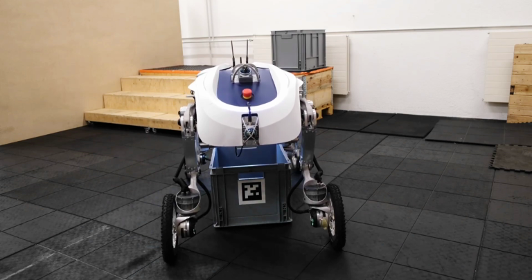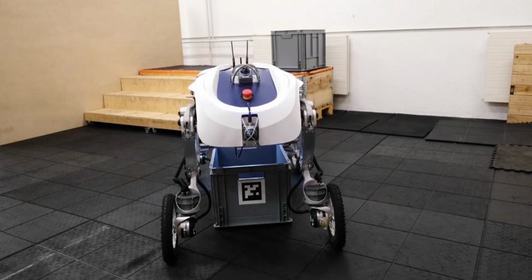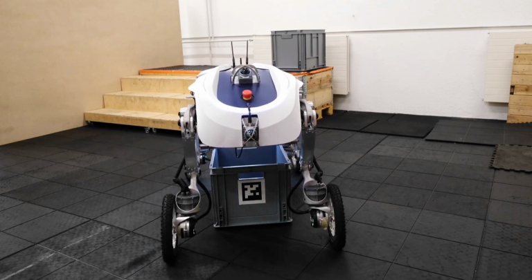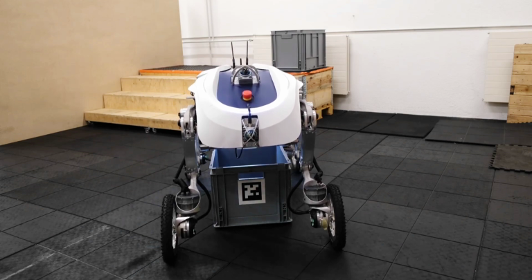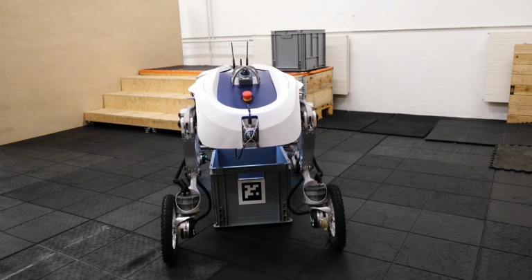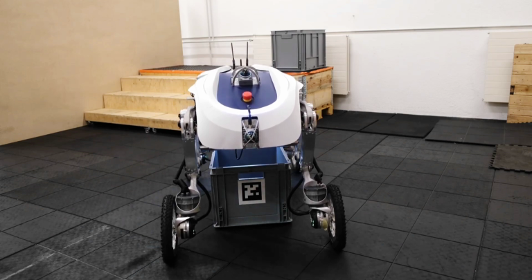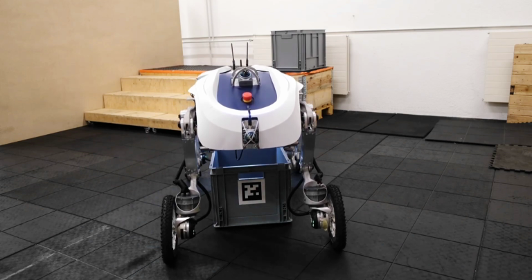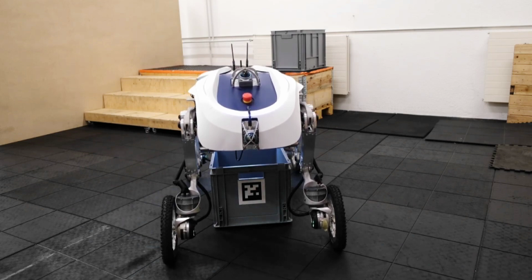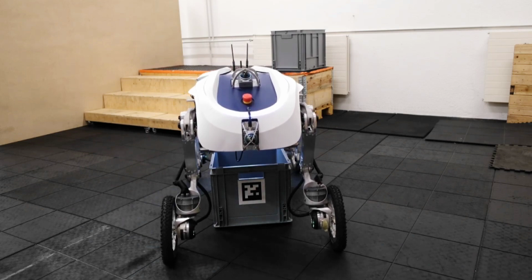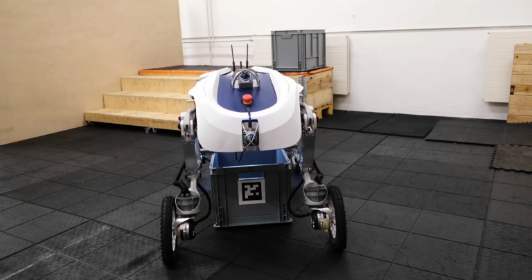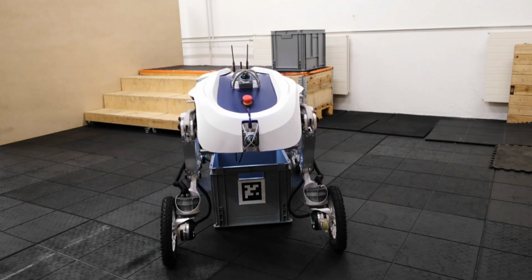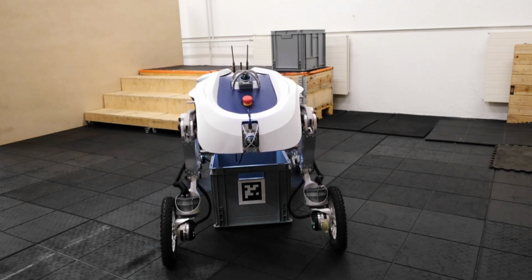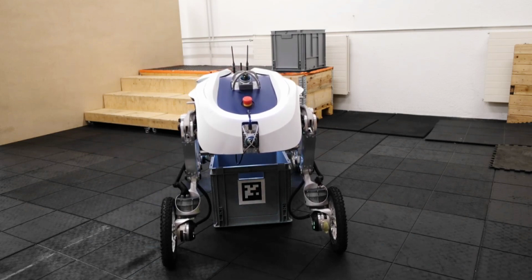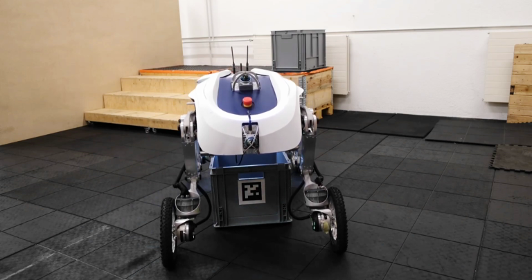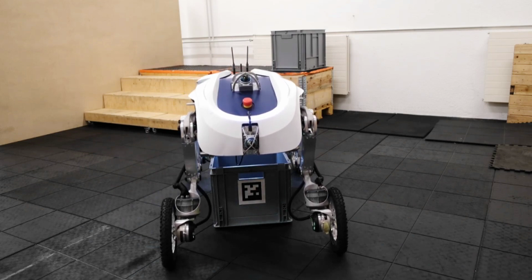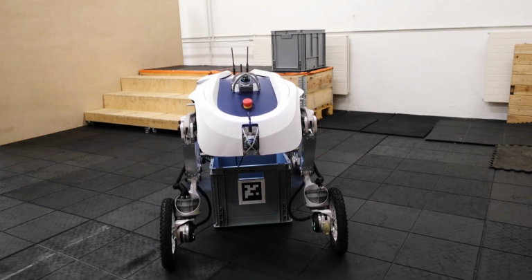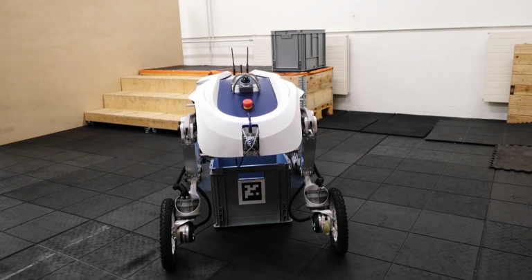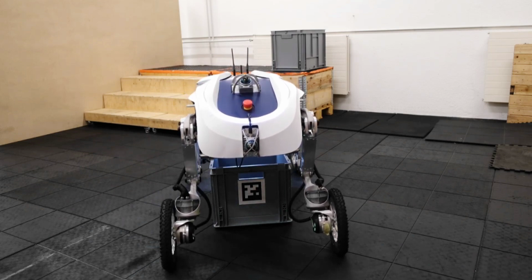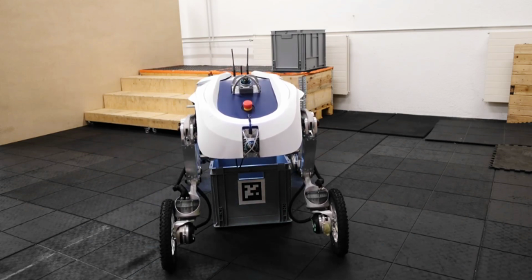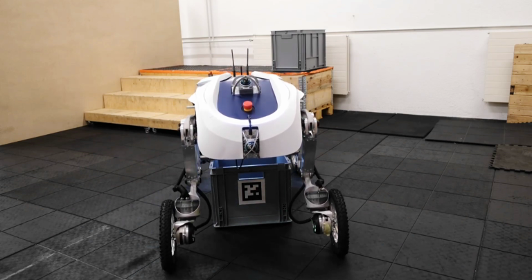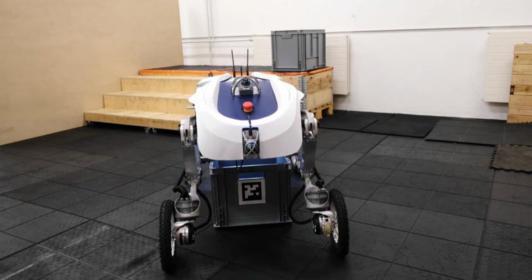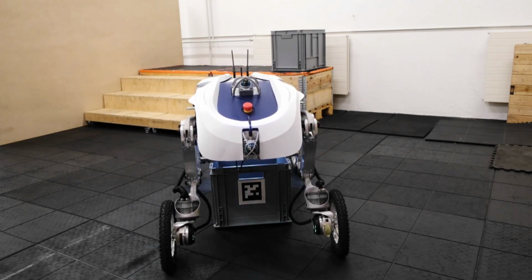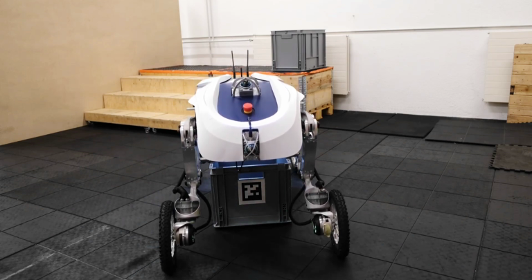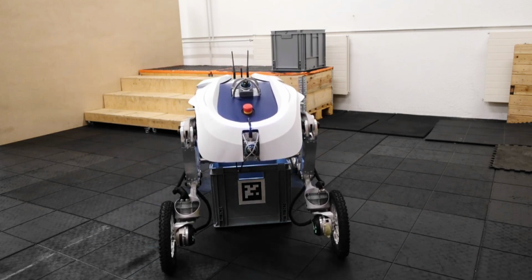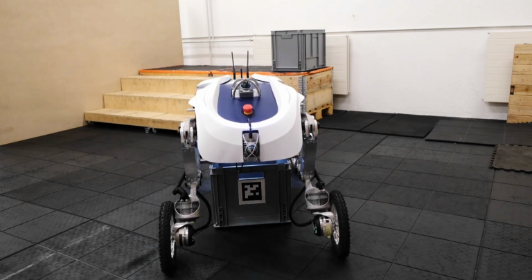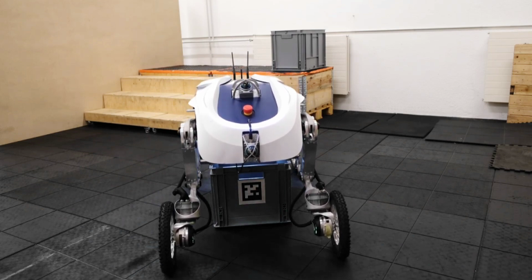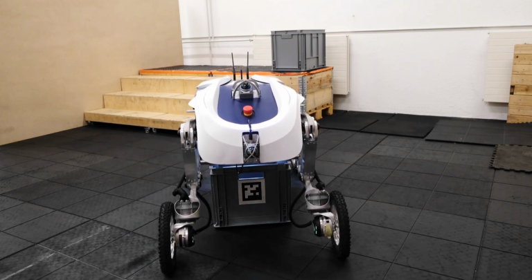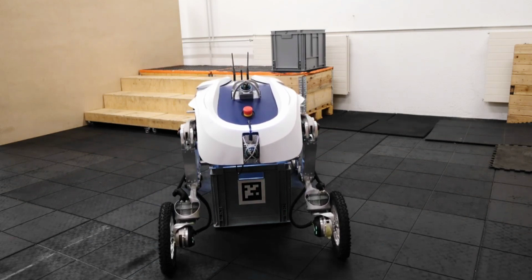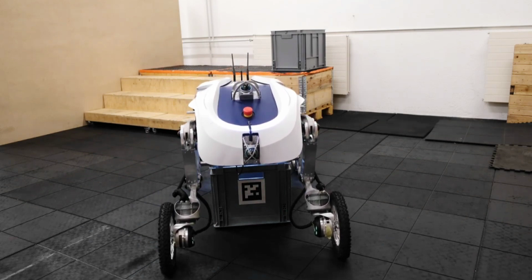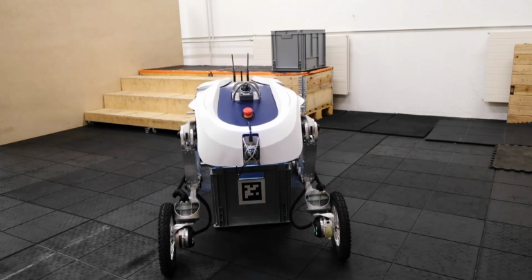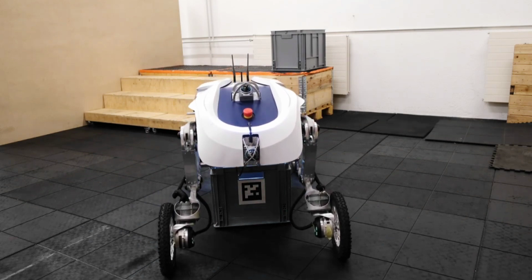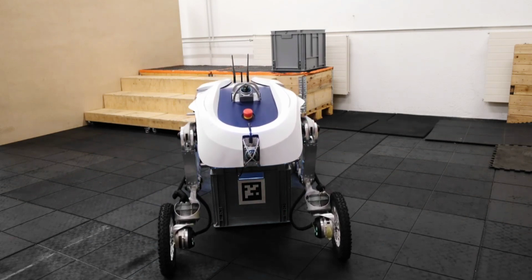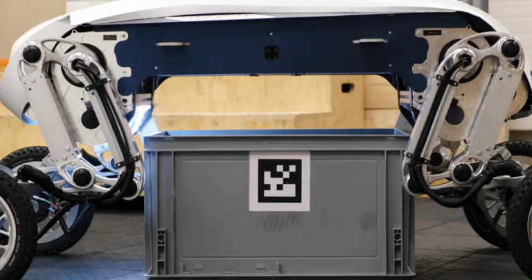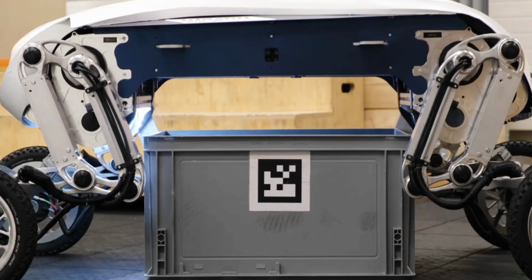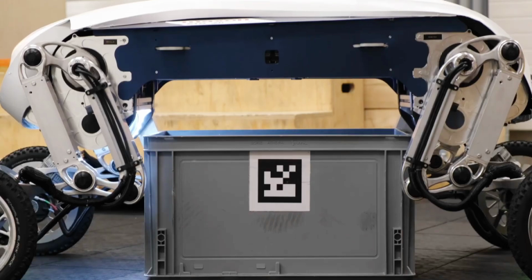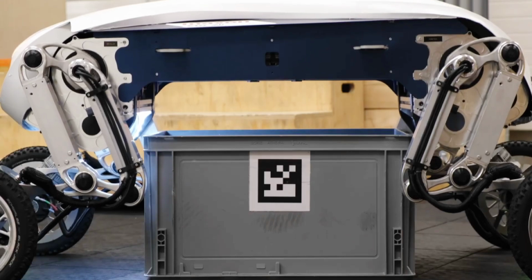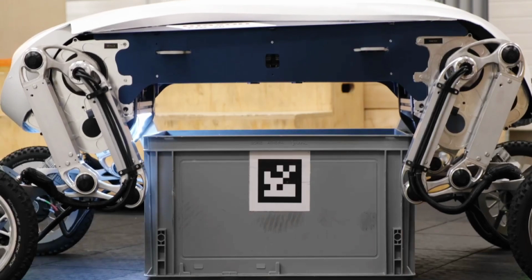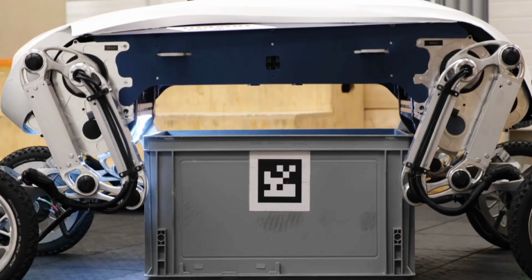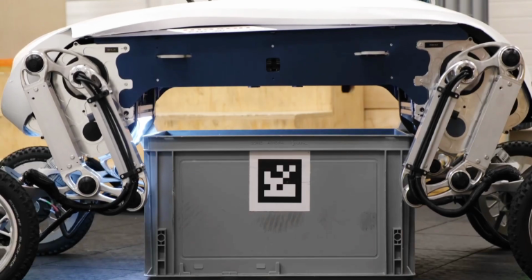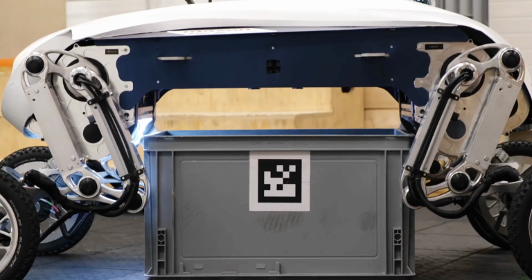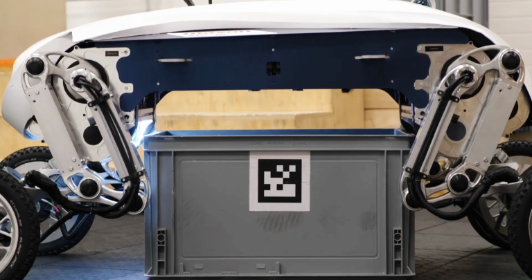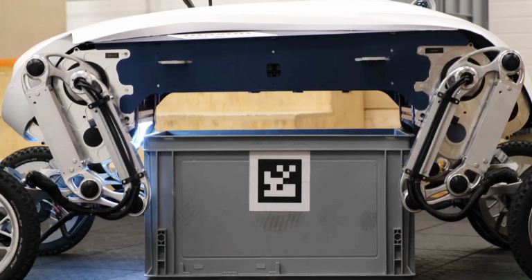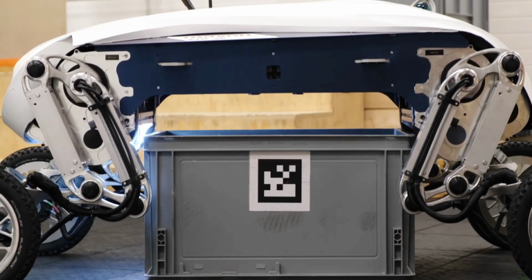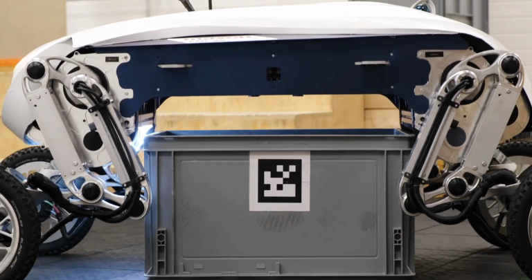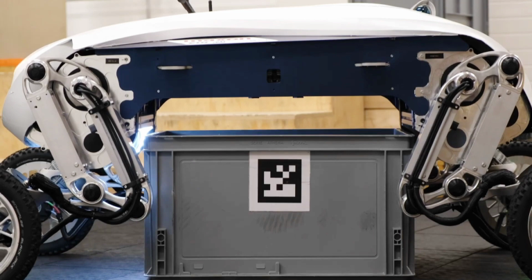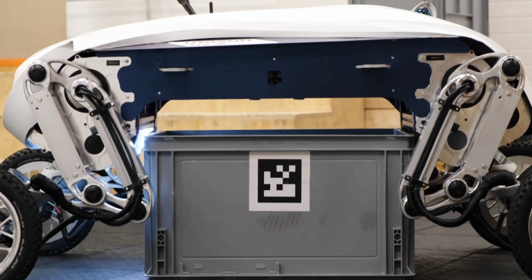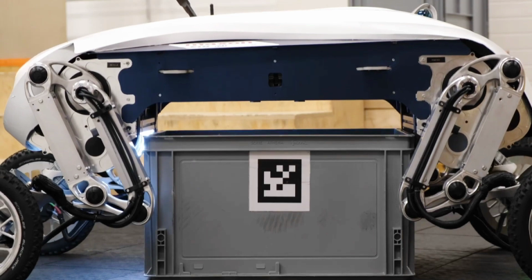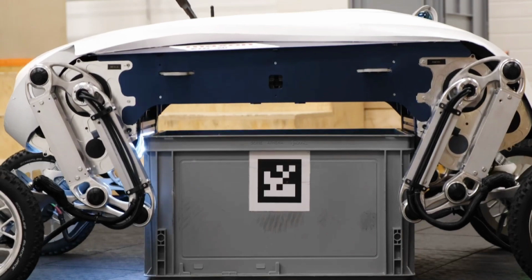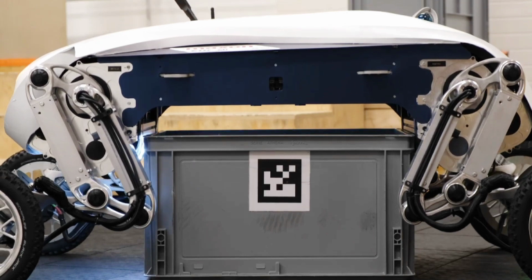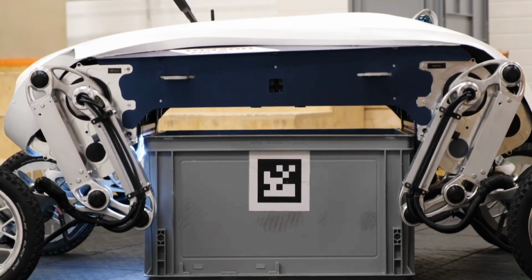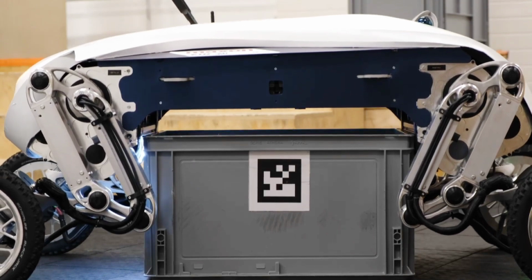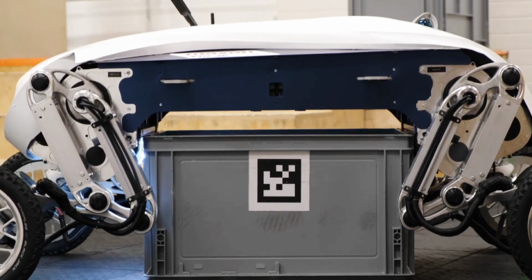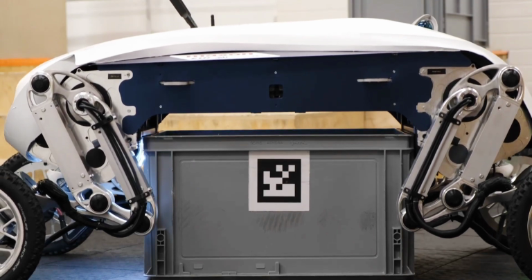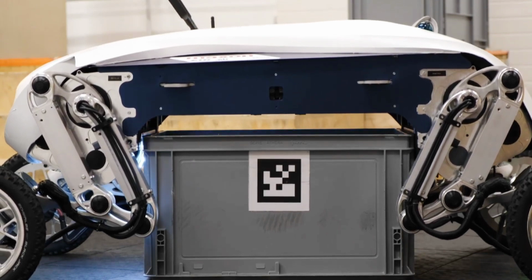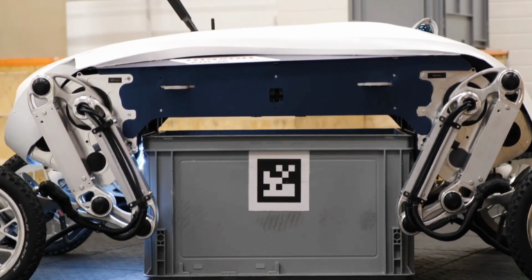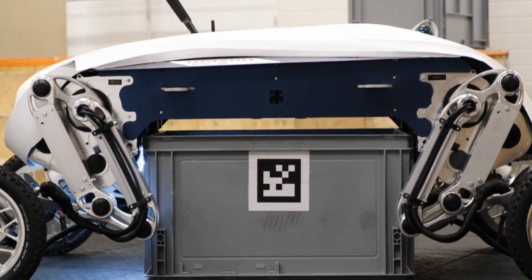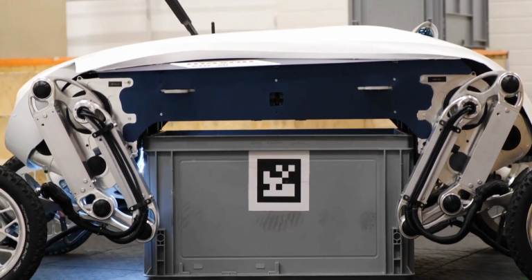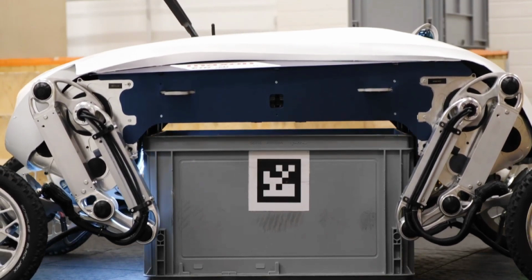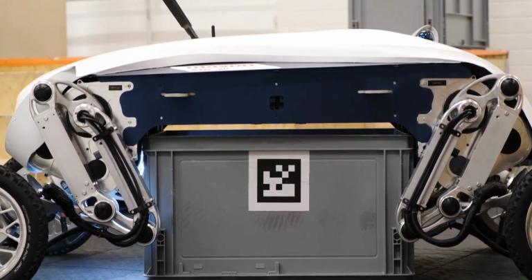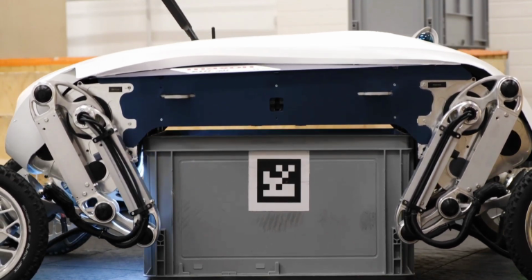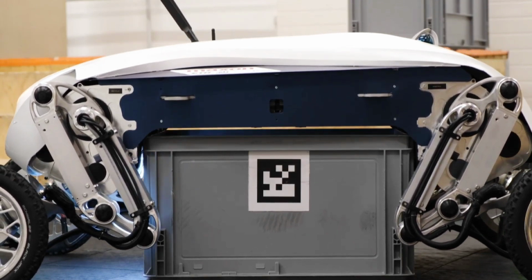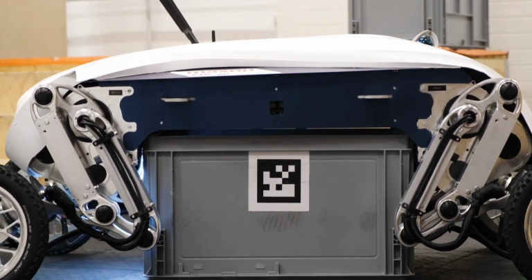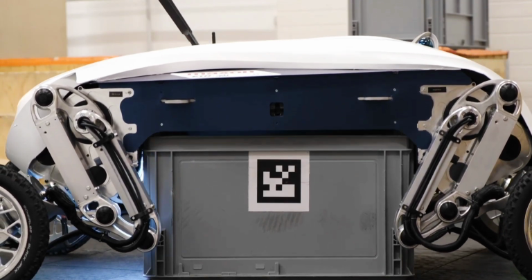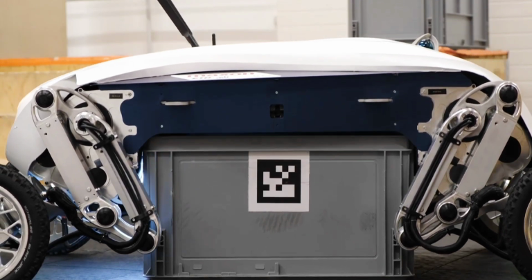ETH spinoff company River already manufactures the River One quadruped robot, which certainly could be used for deliveries in urban settings.